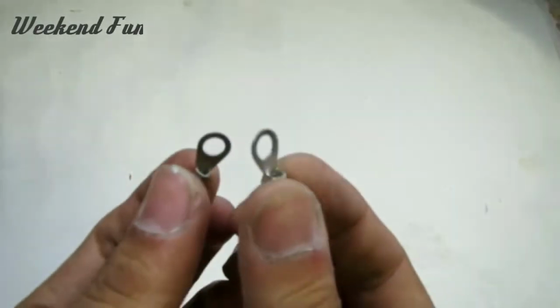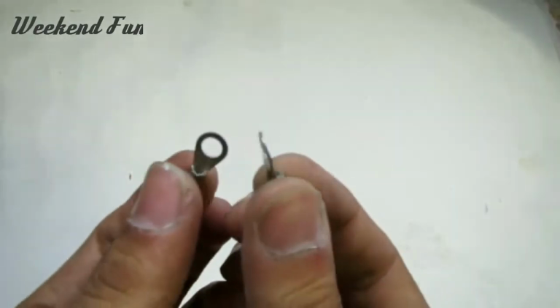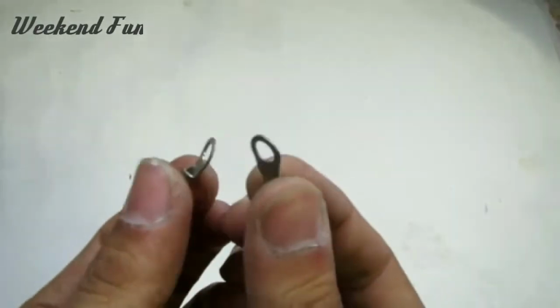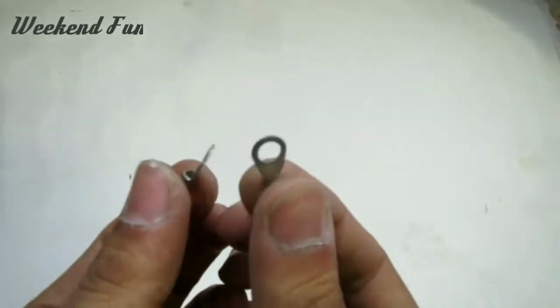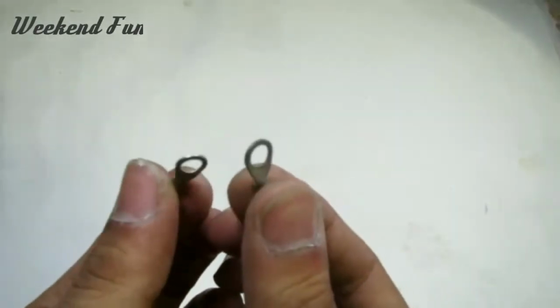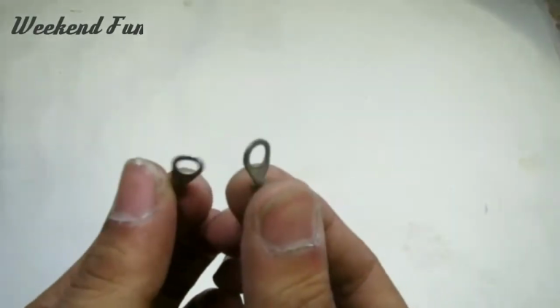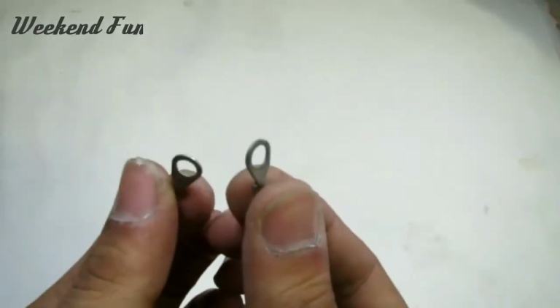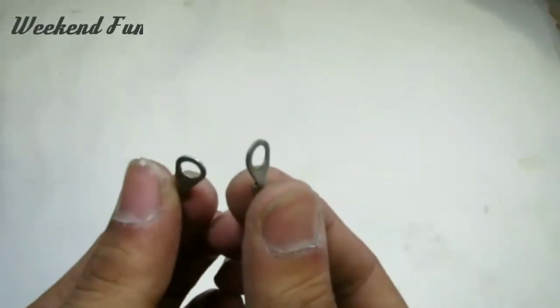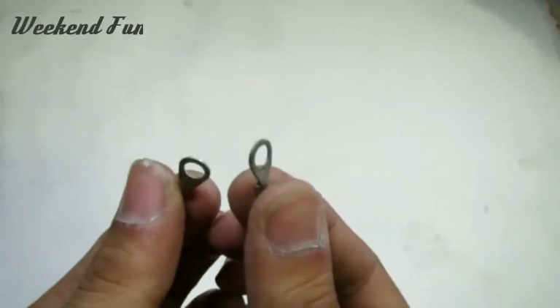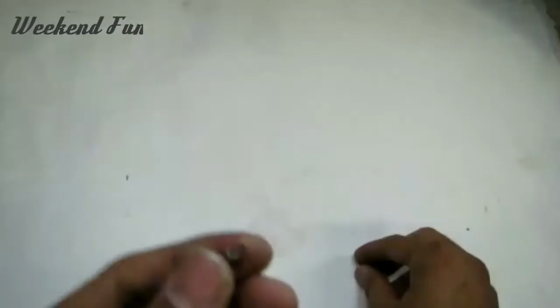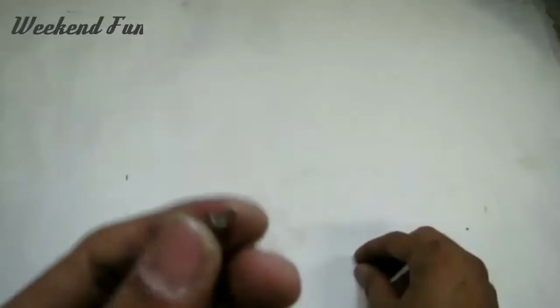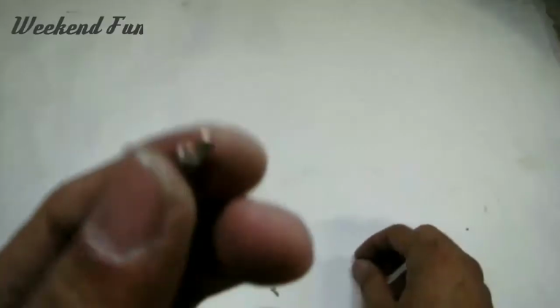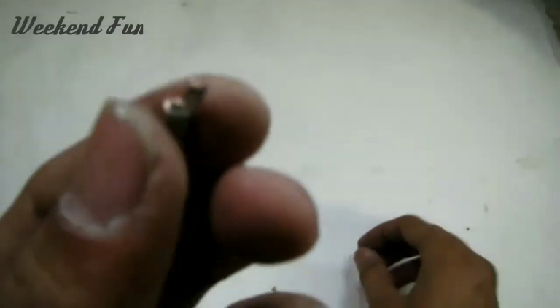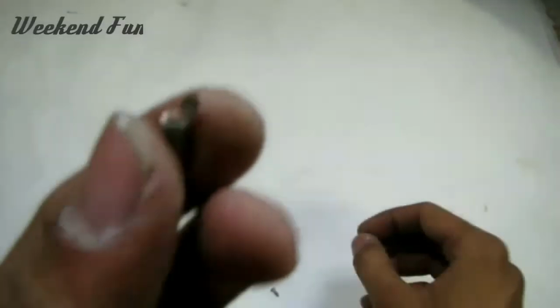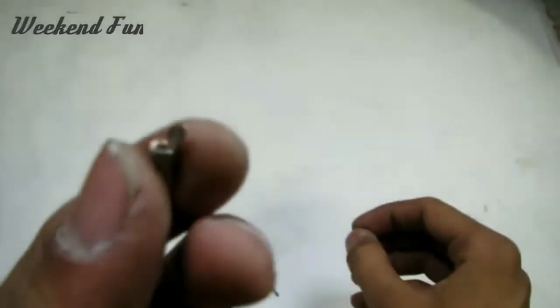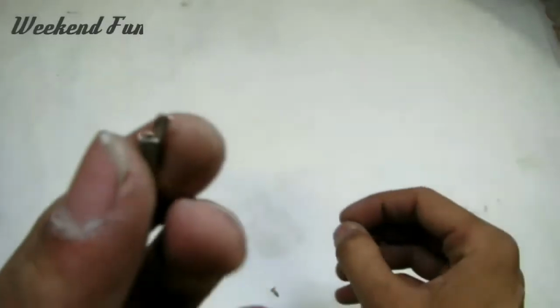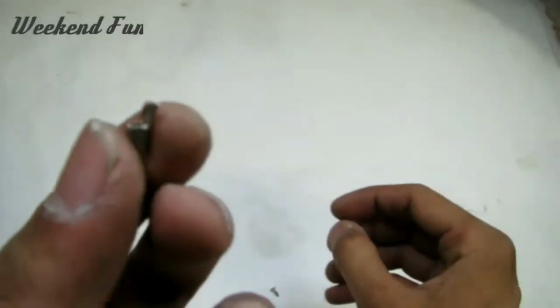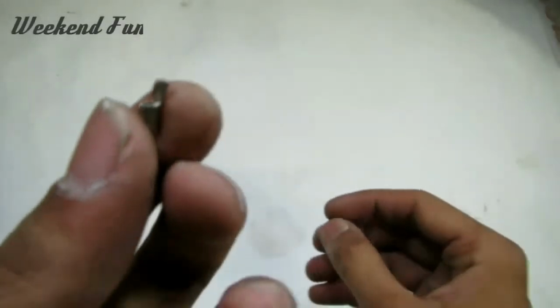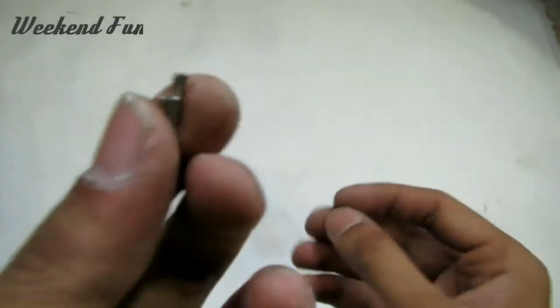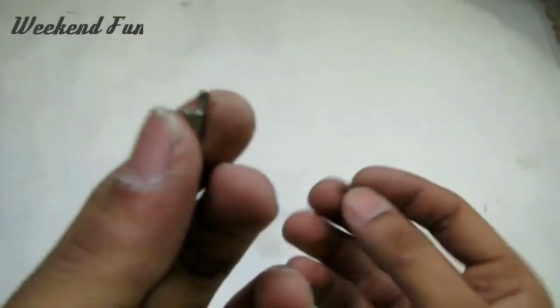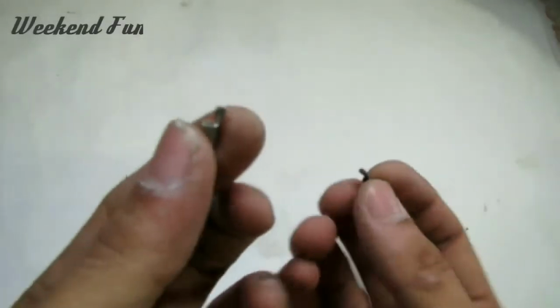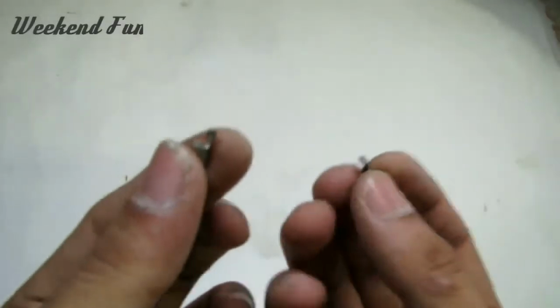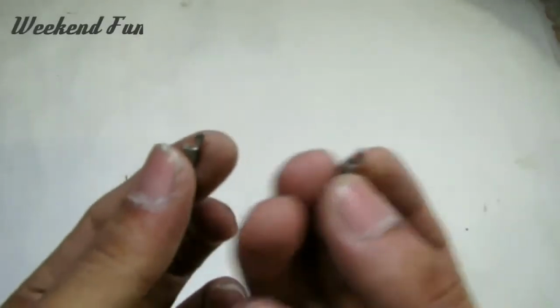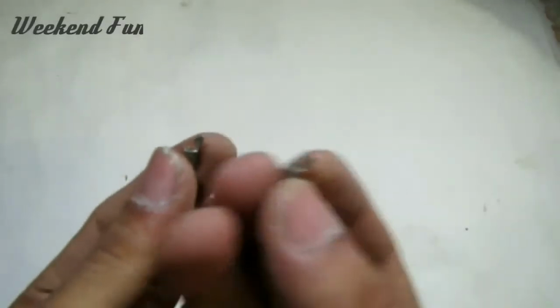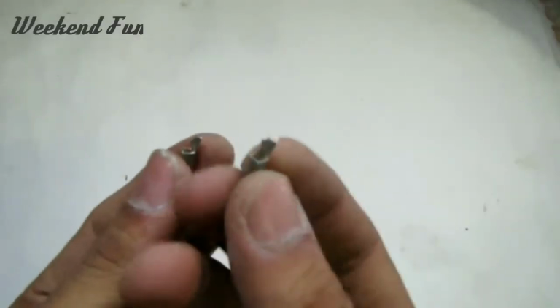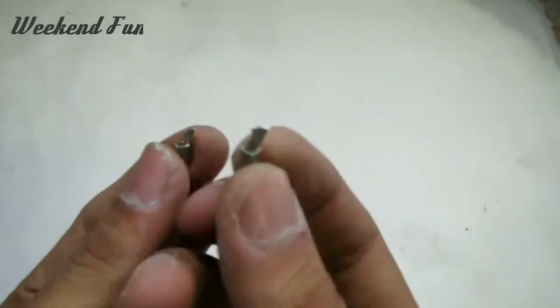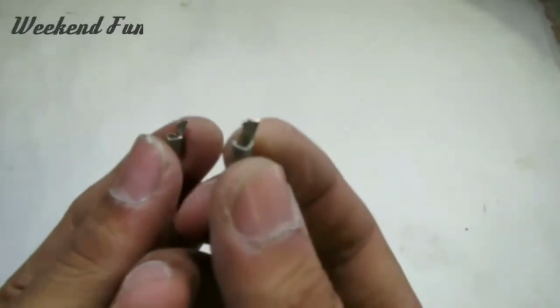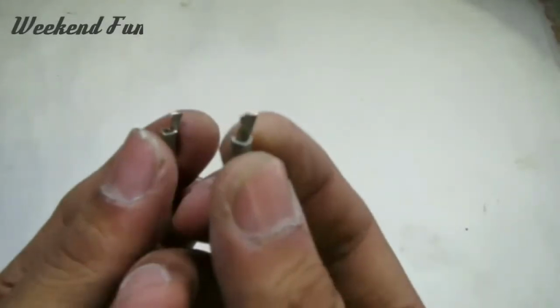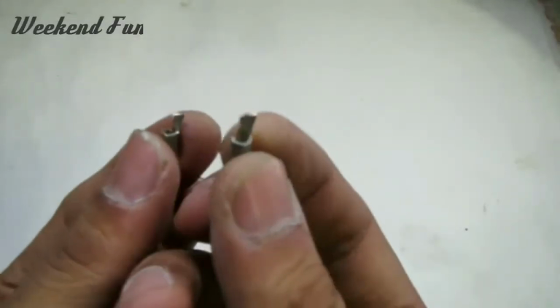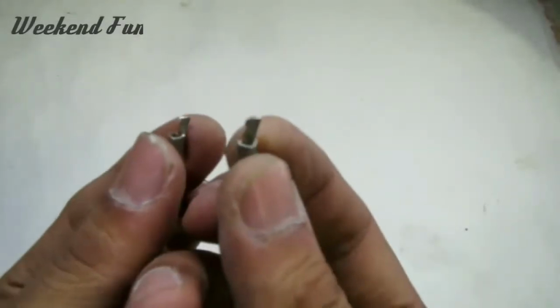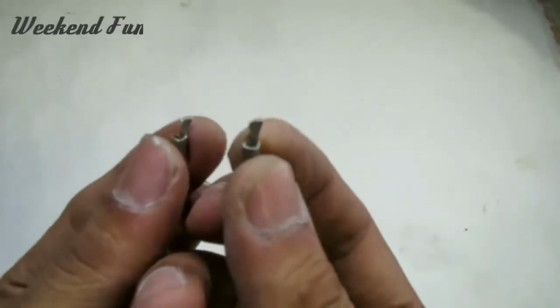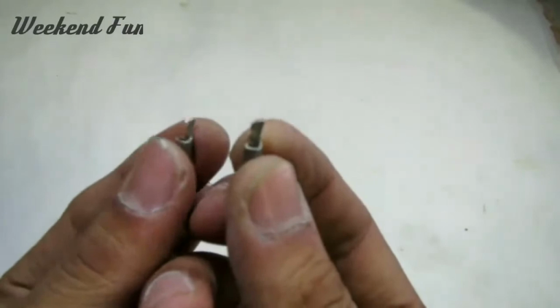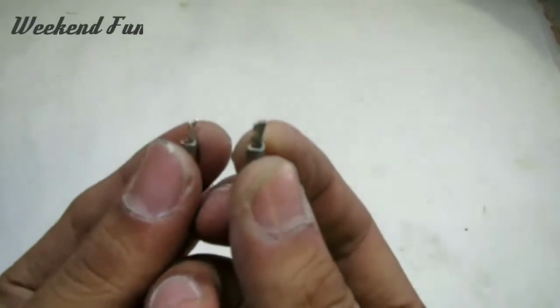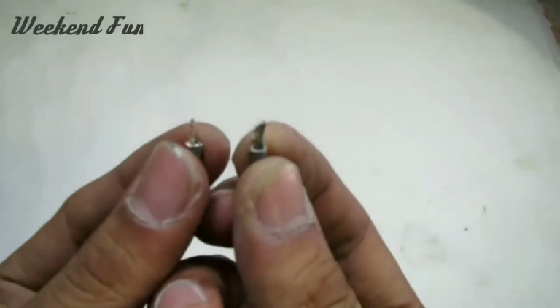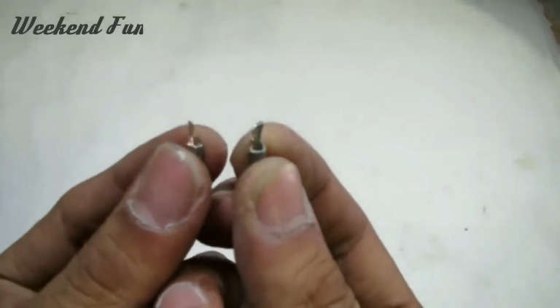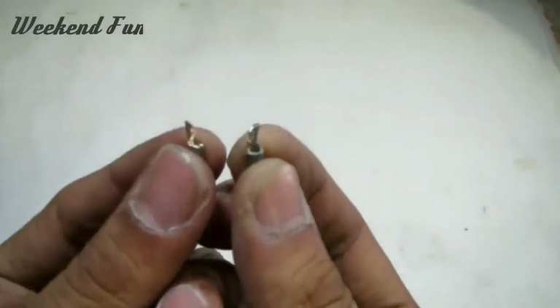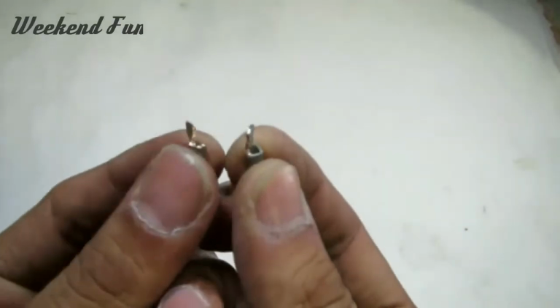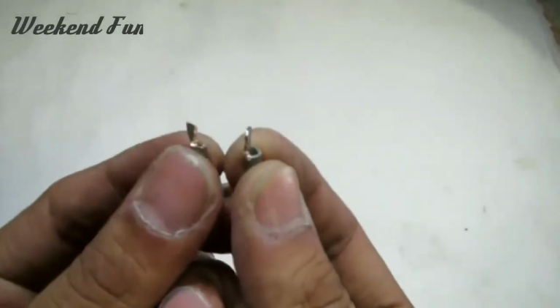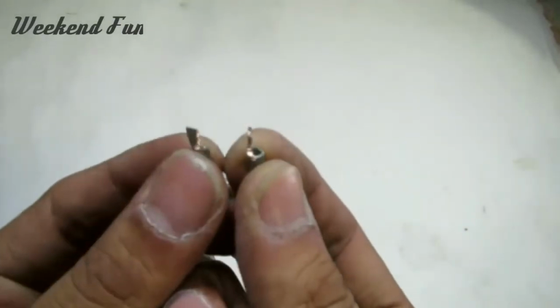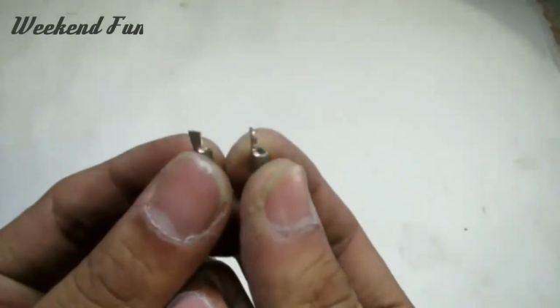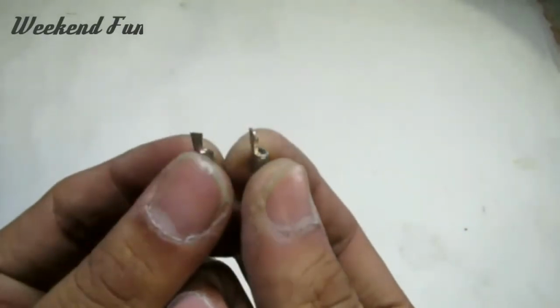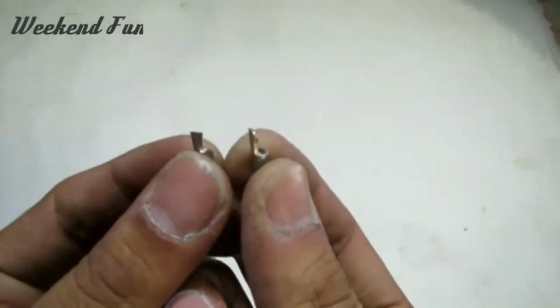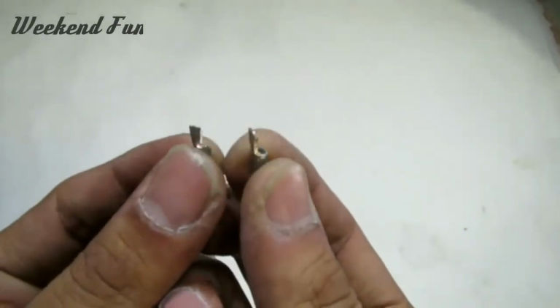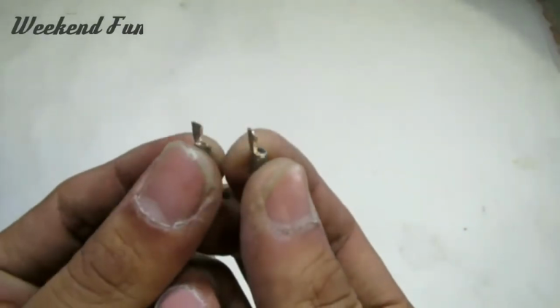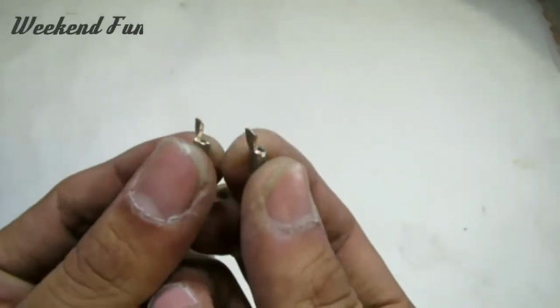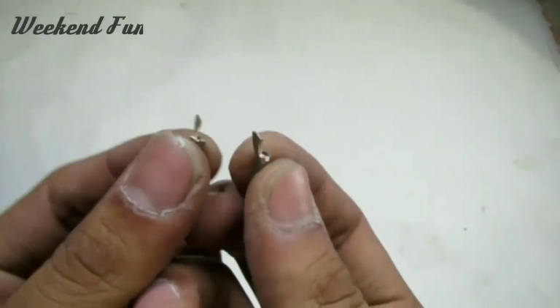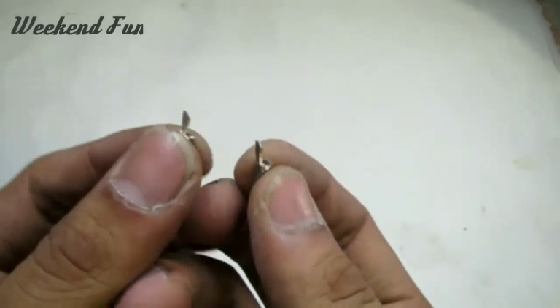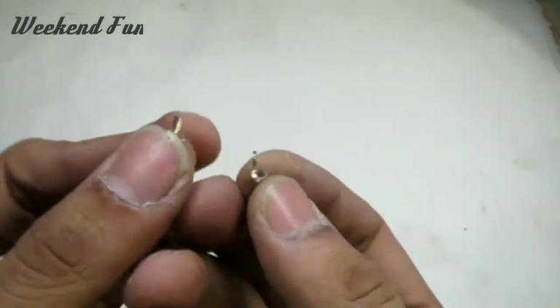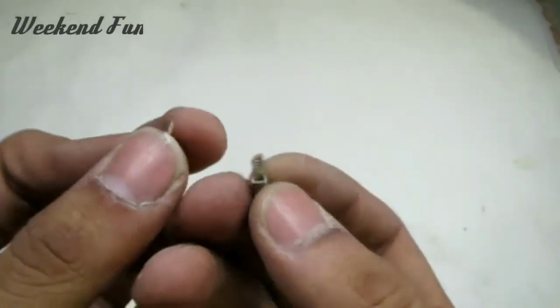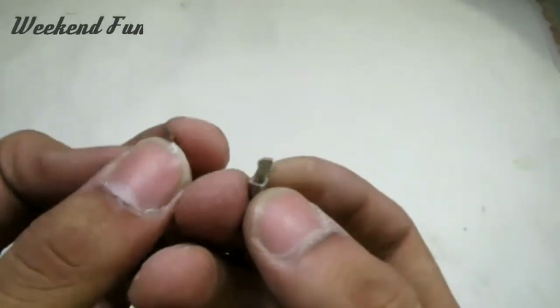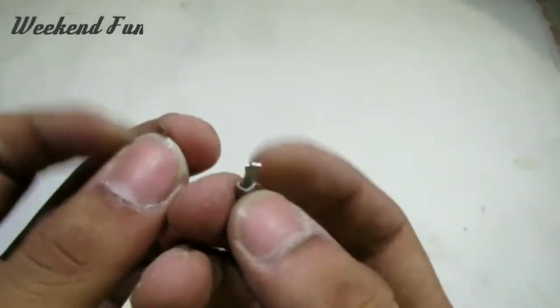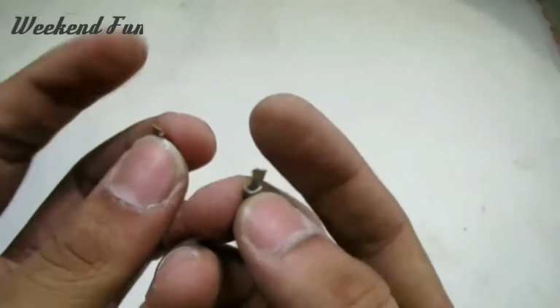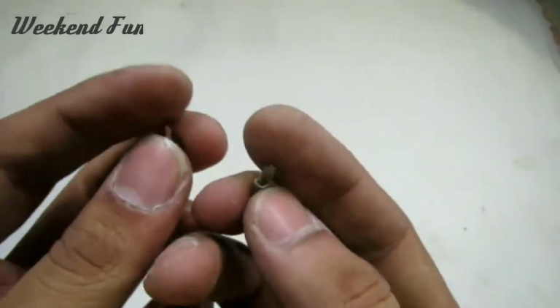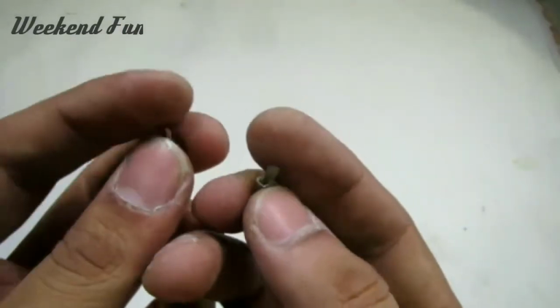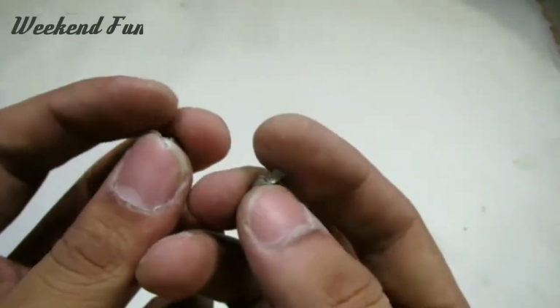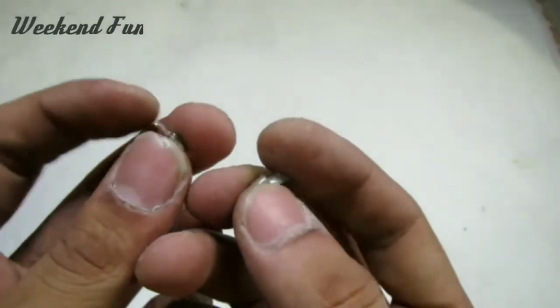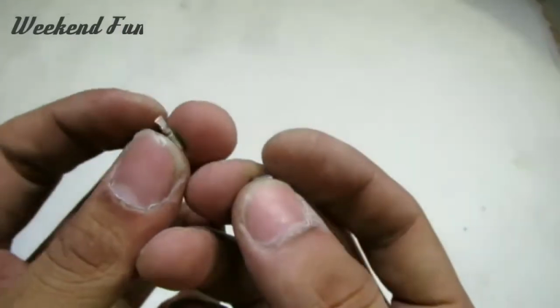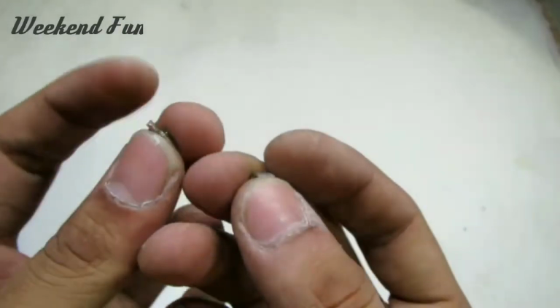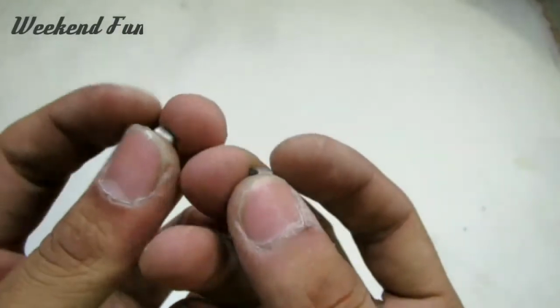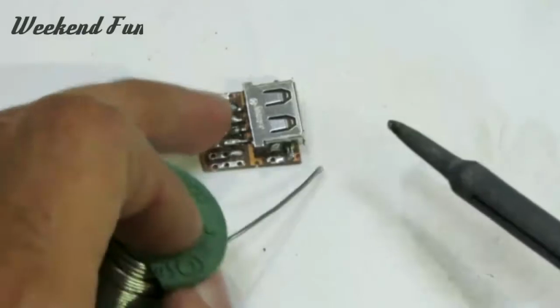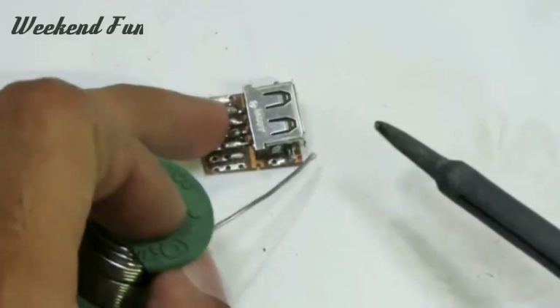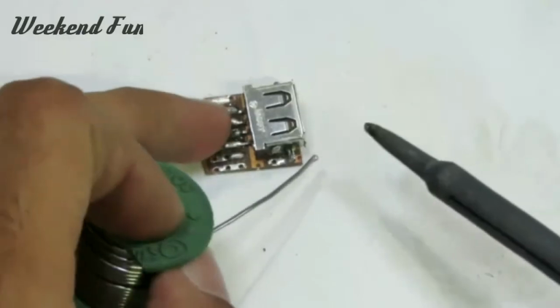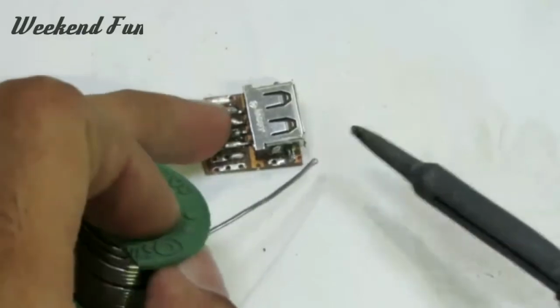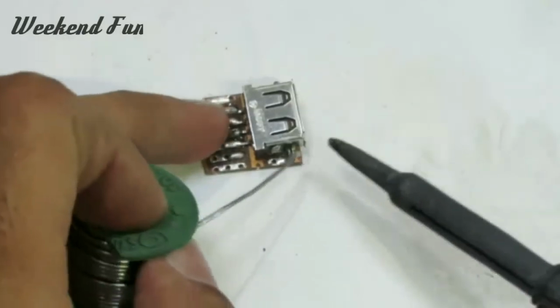You need a 2.5mm lug. Cut the lug as shown and solder it with the USB socket. You will also need a tube.